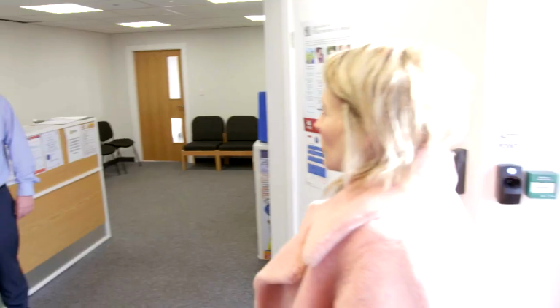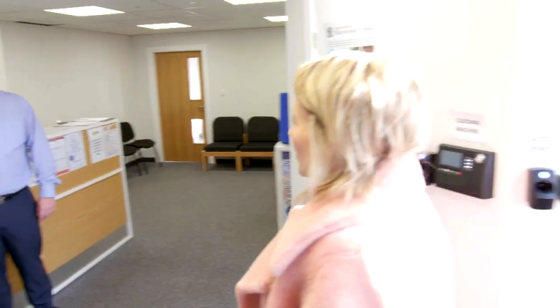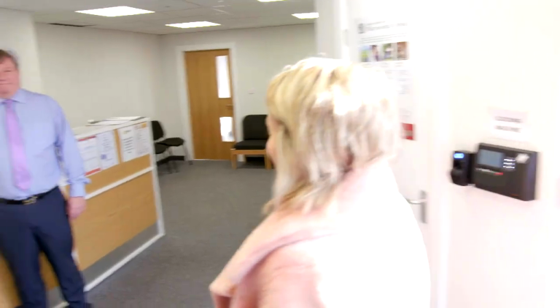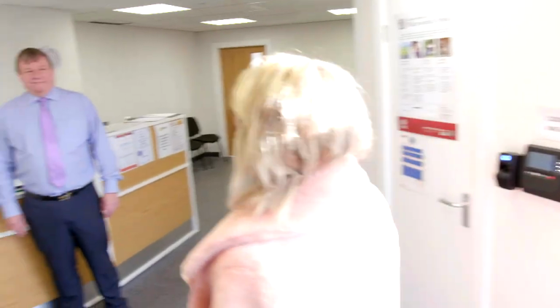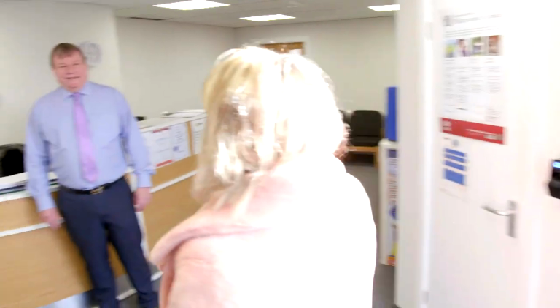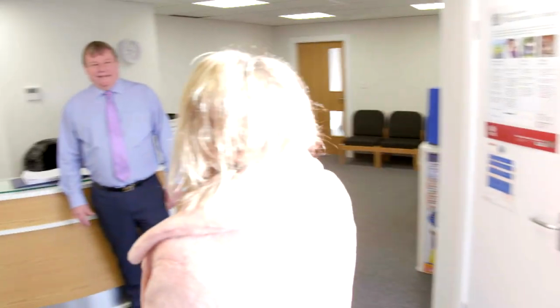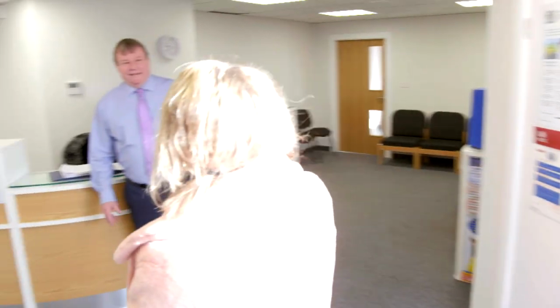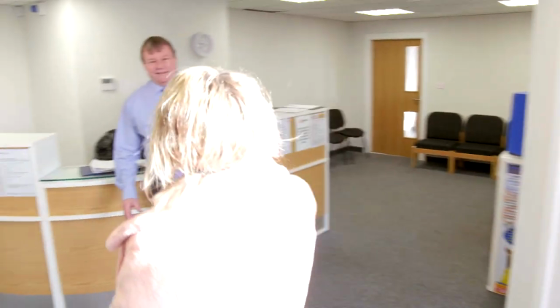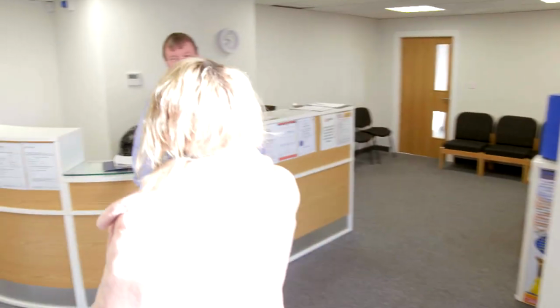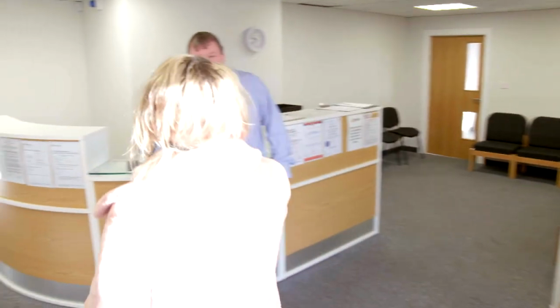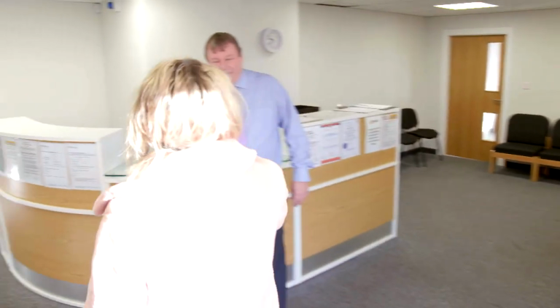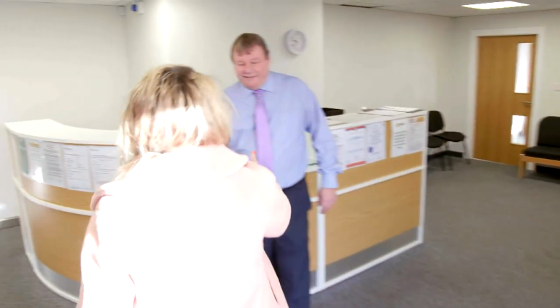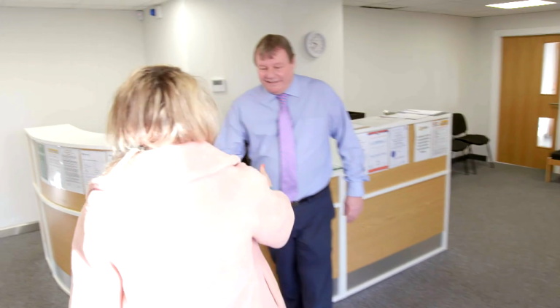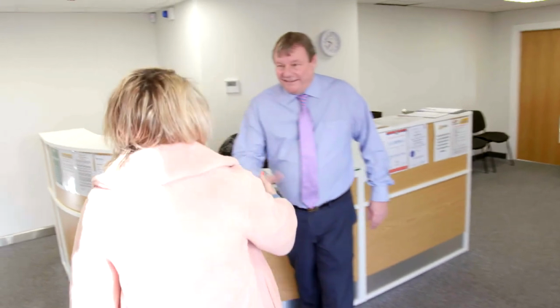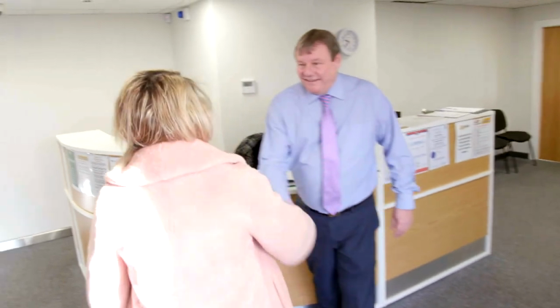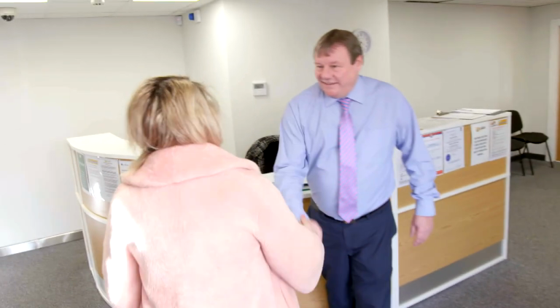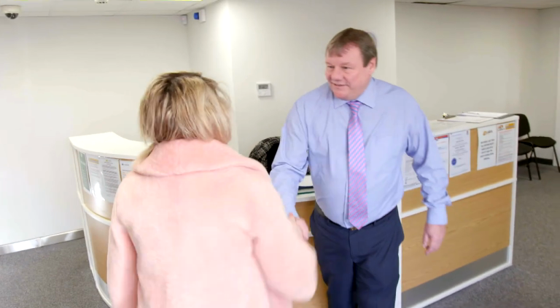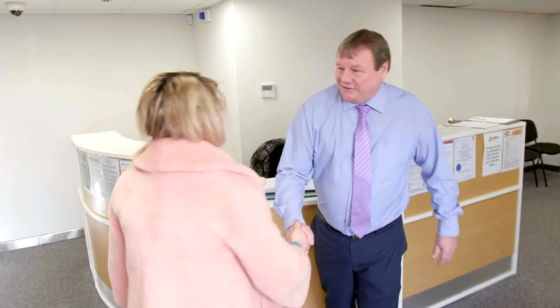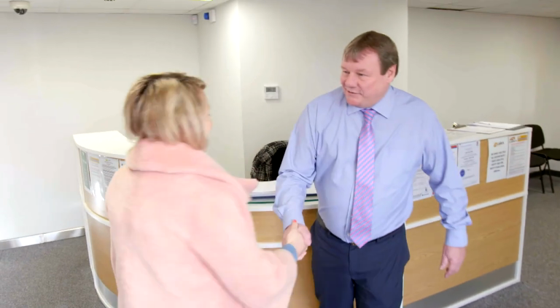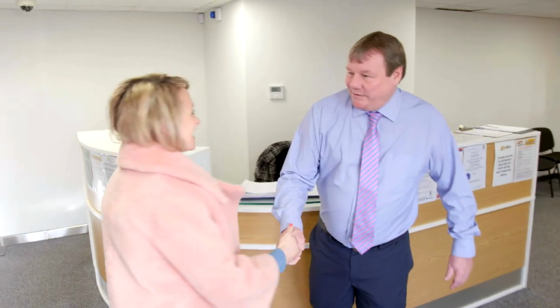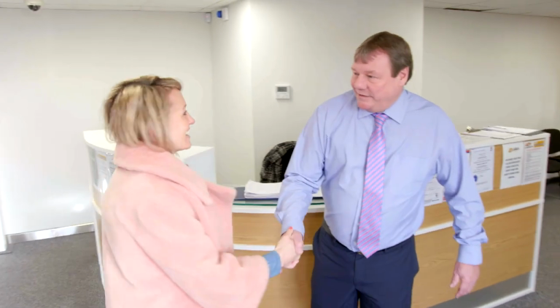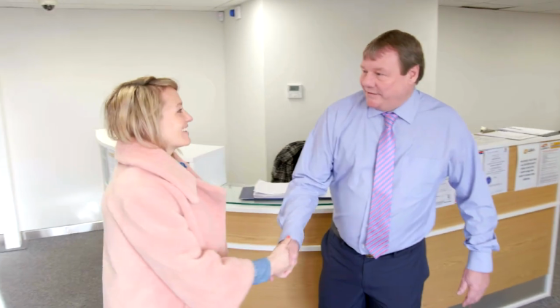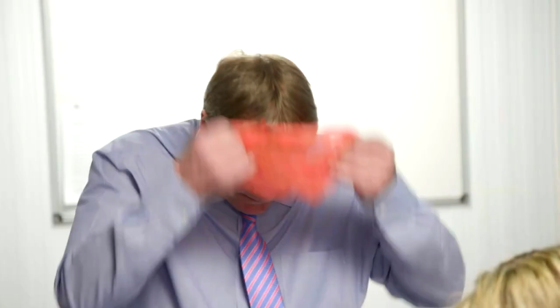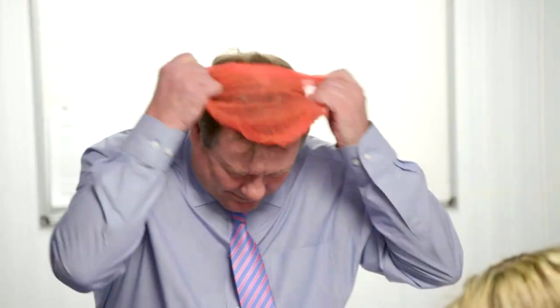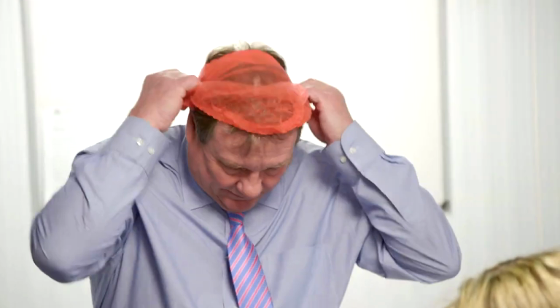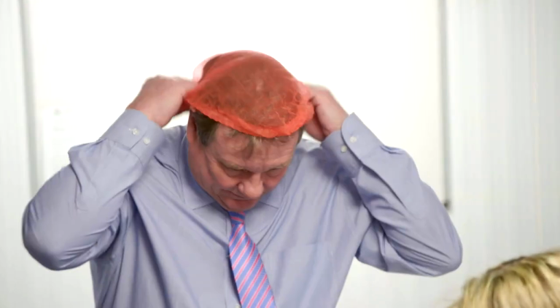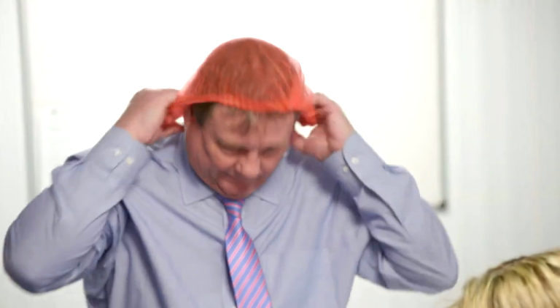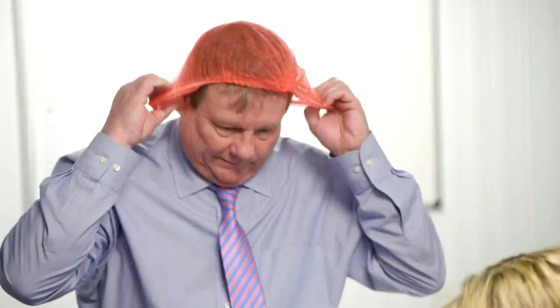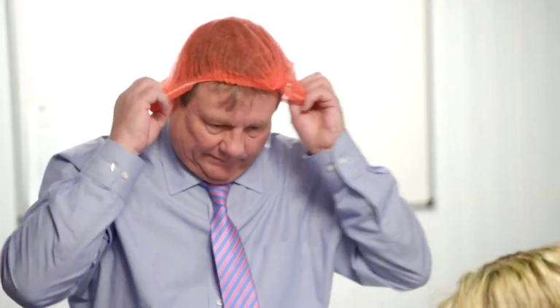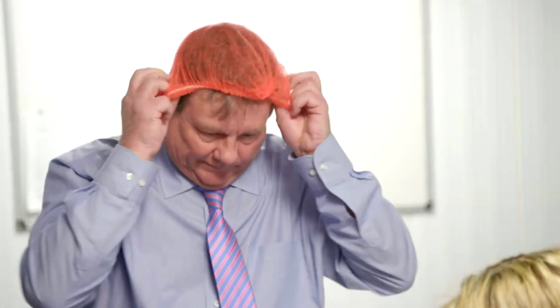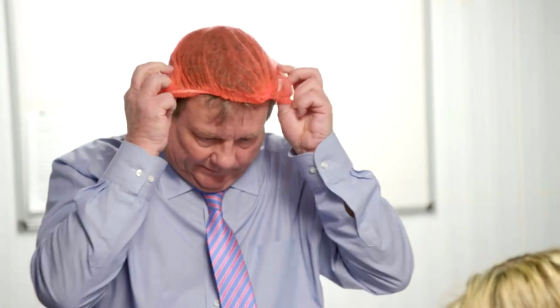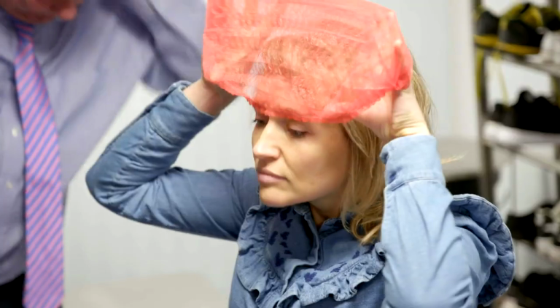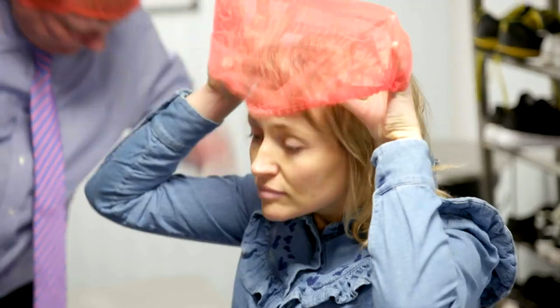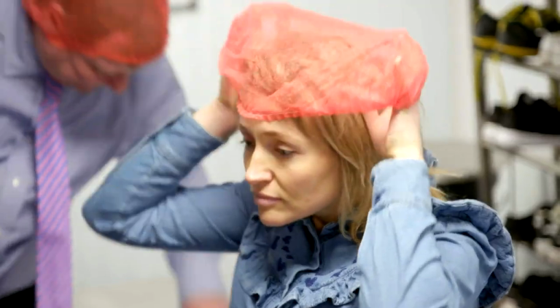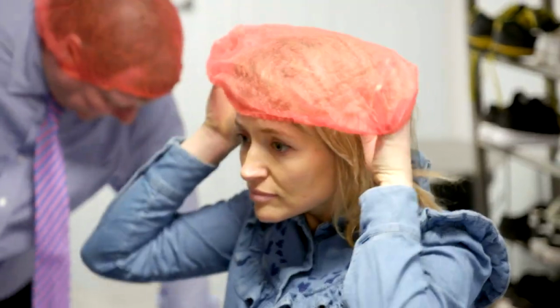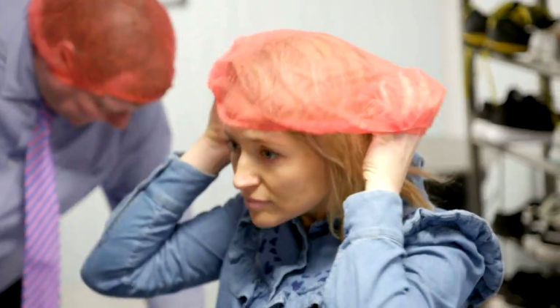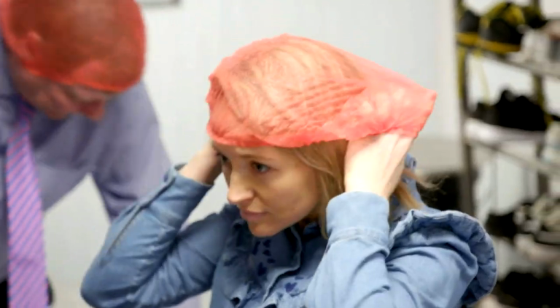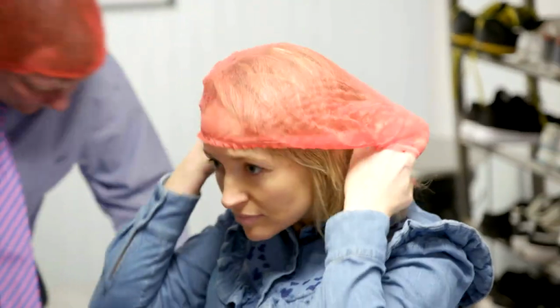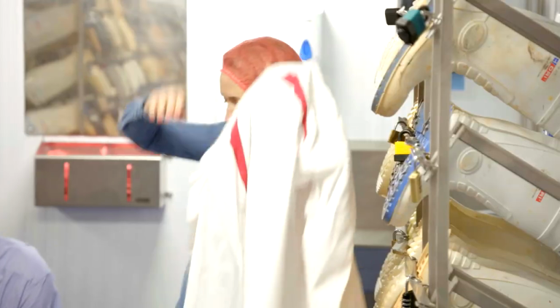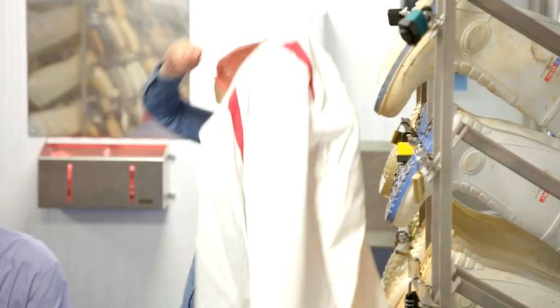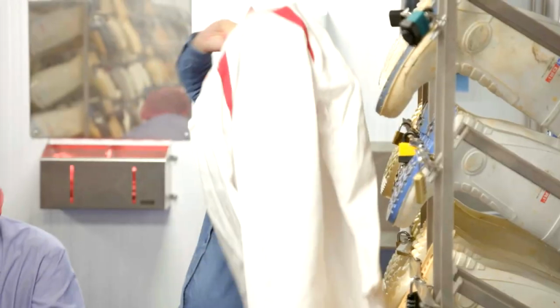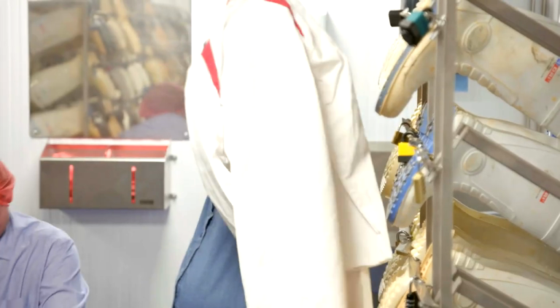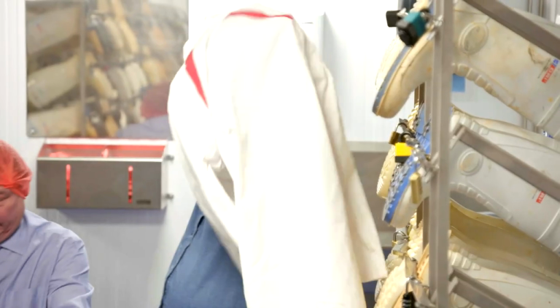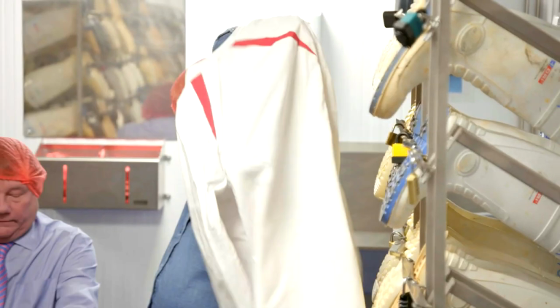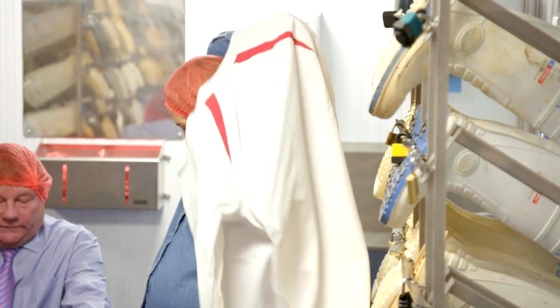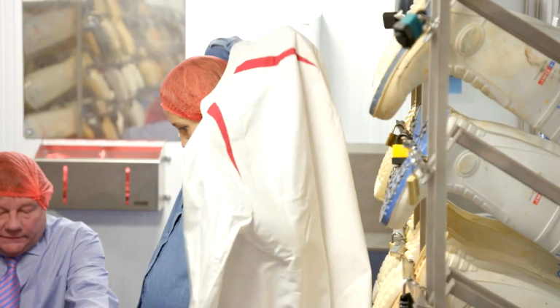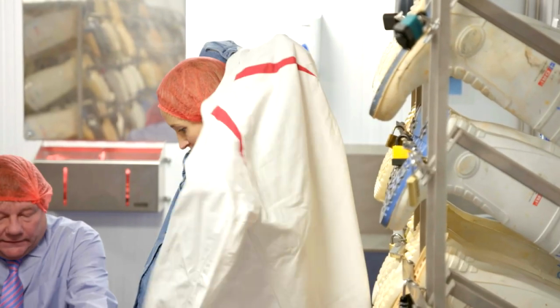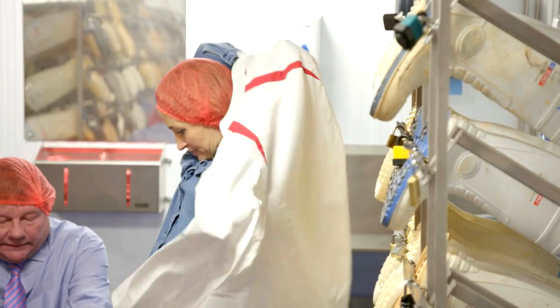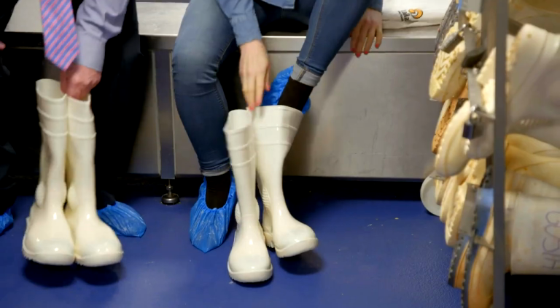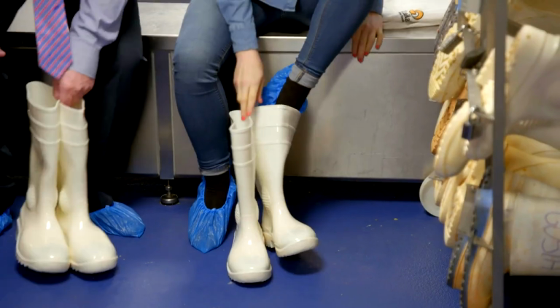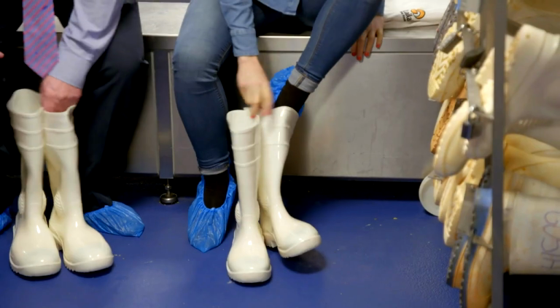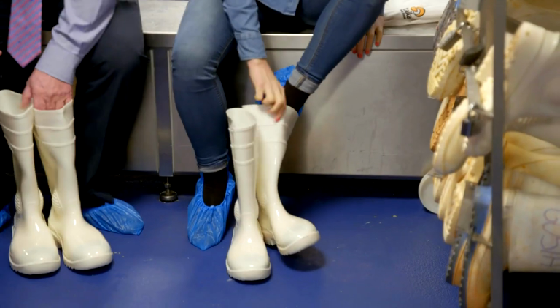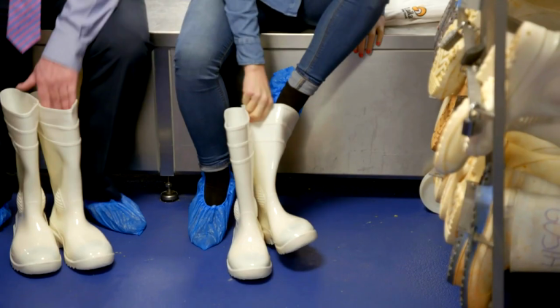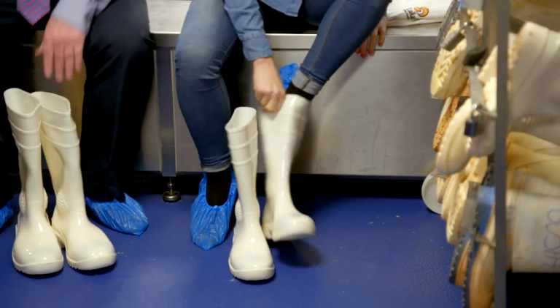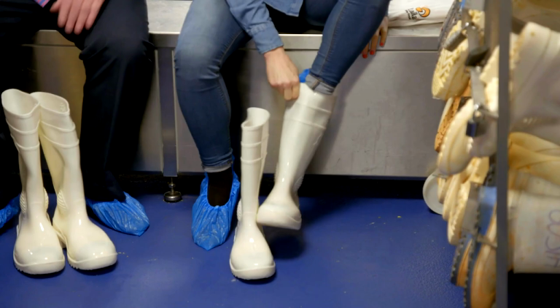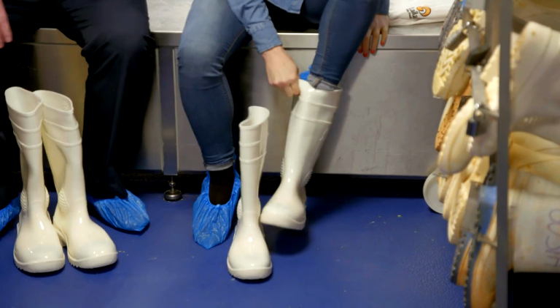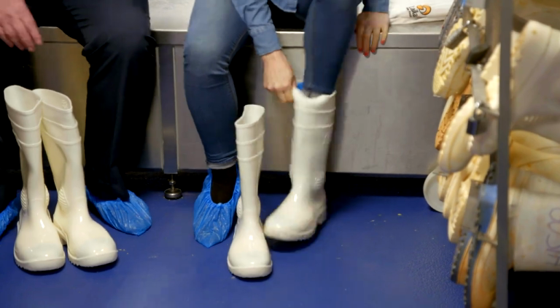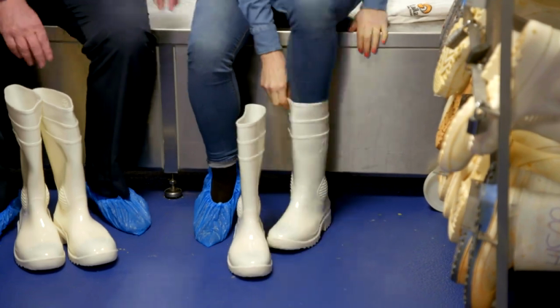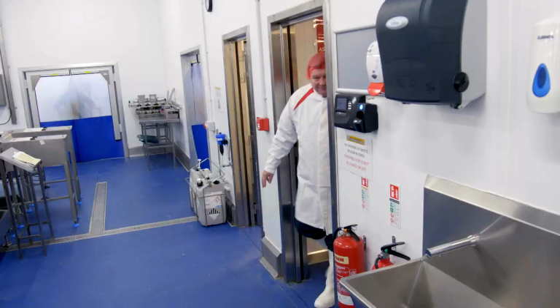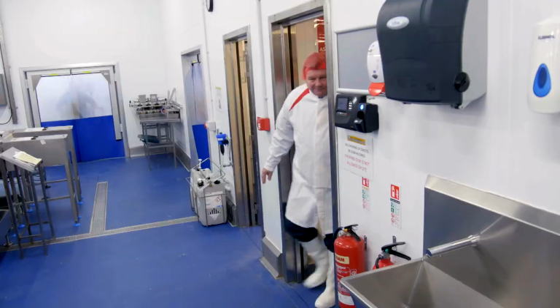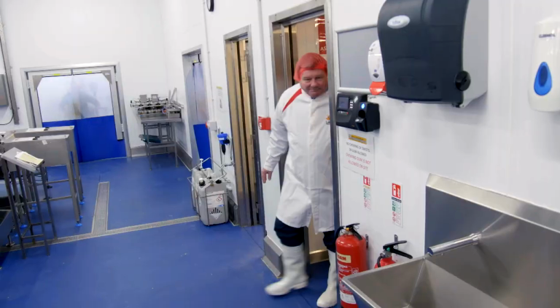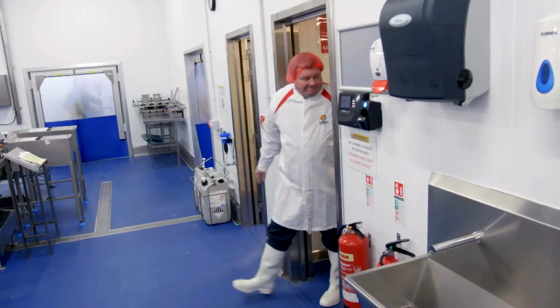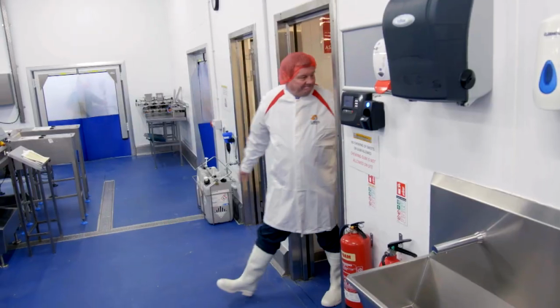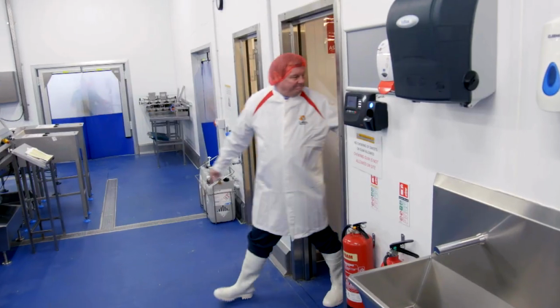Morning, Richard. Hi, Kate. Nice to meet you. And Richard wants to show me how food packaging can be reinvented.